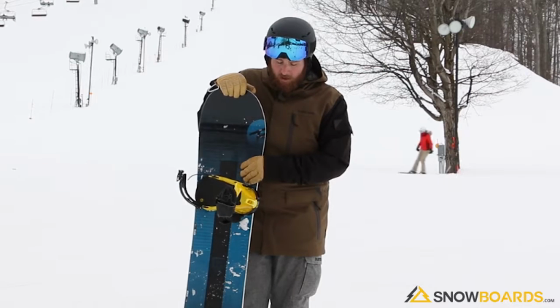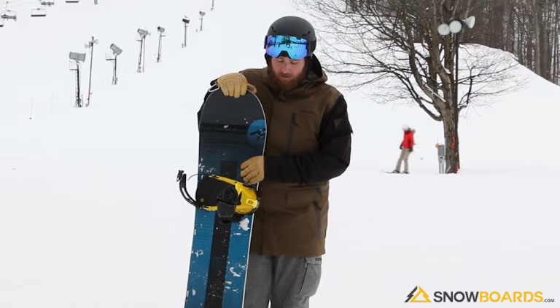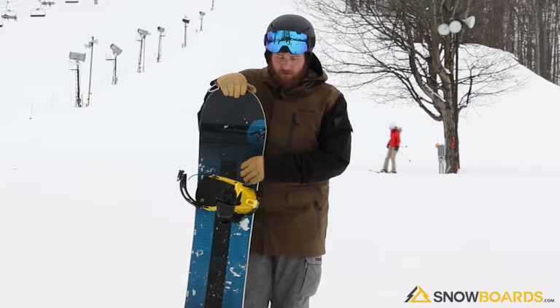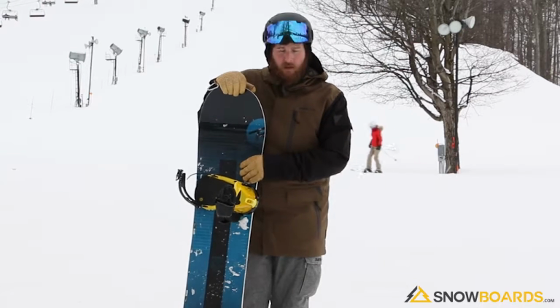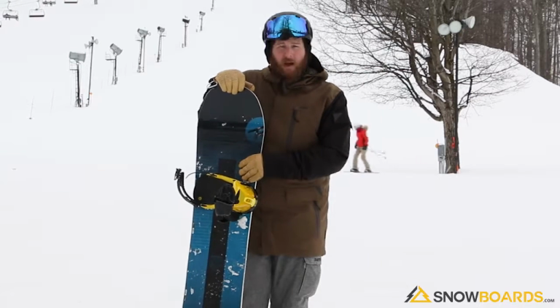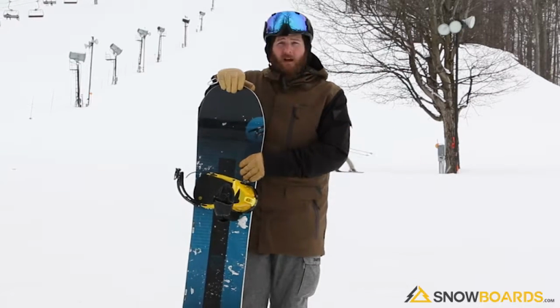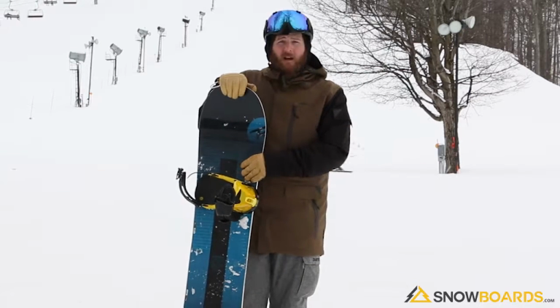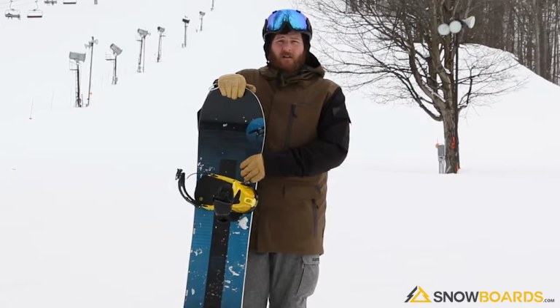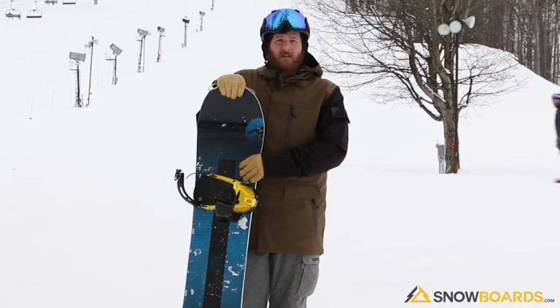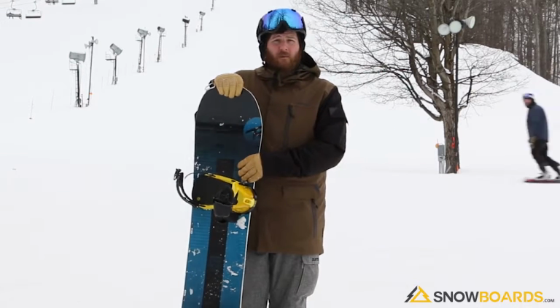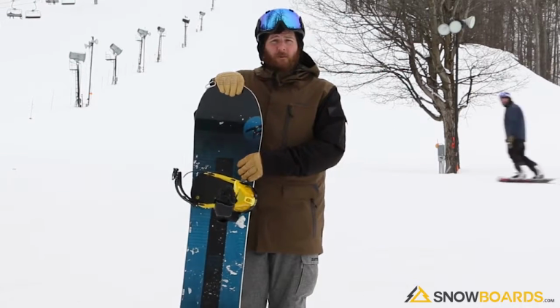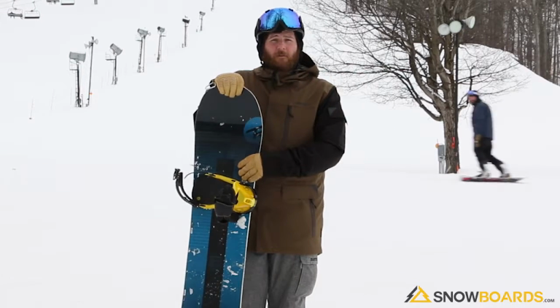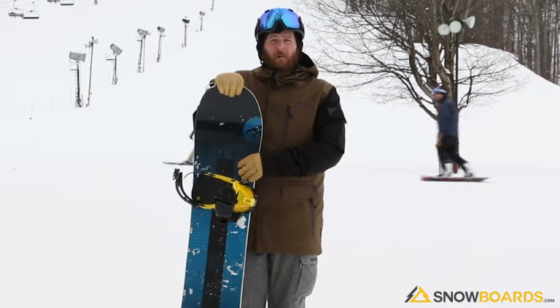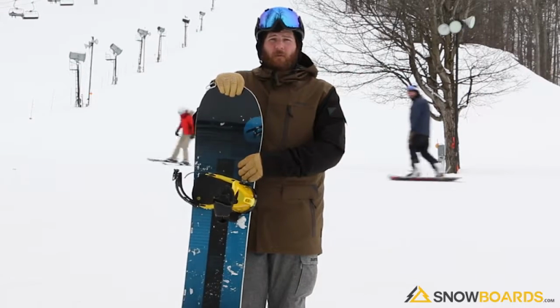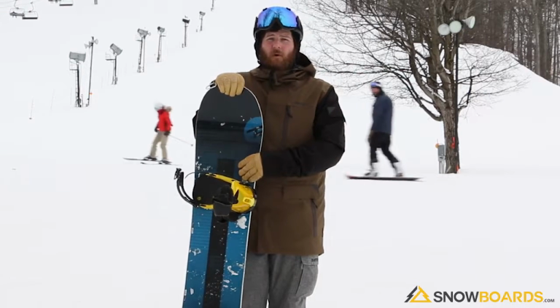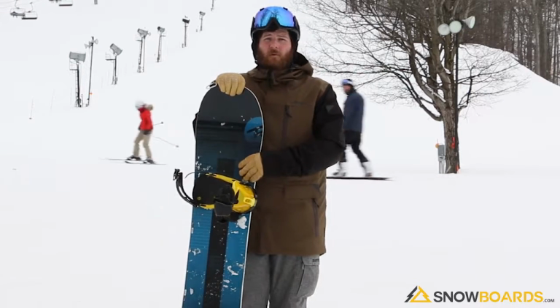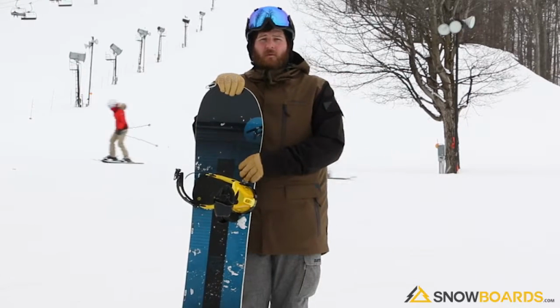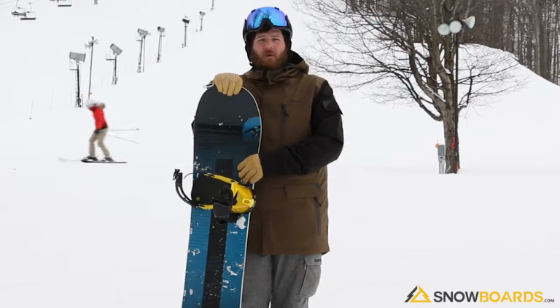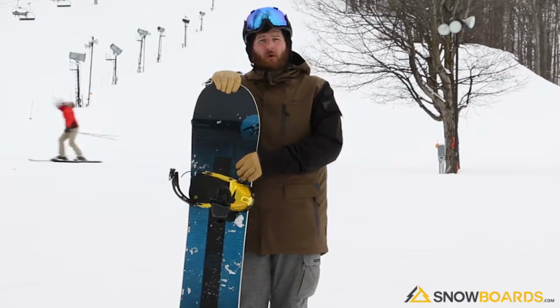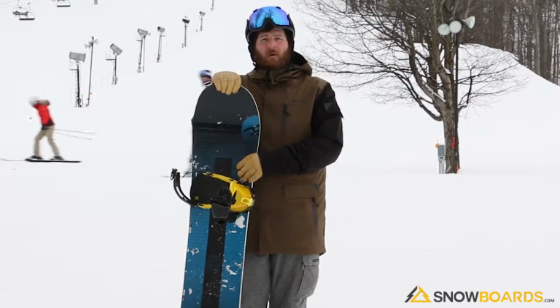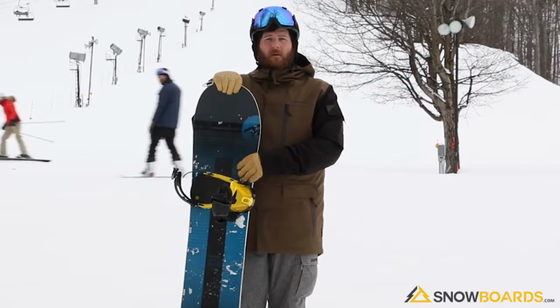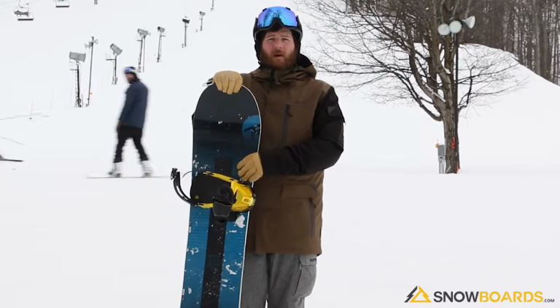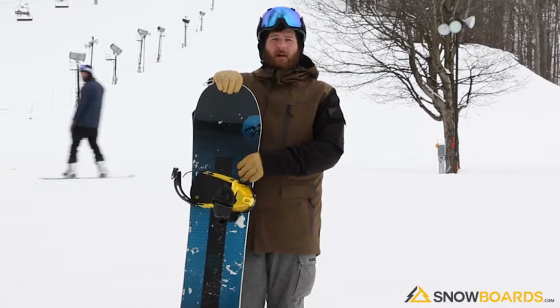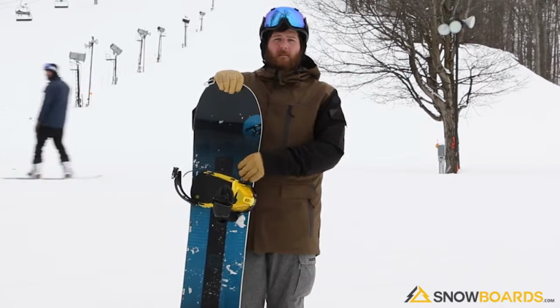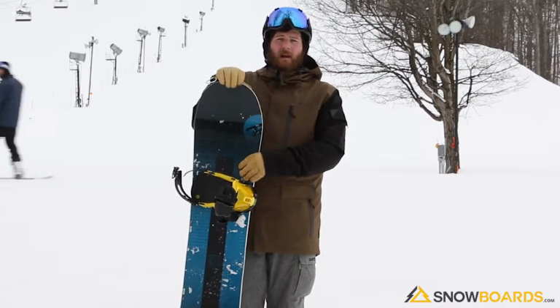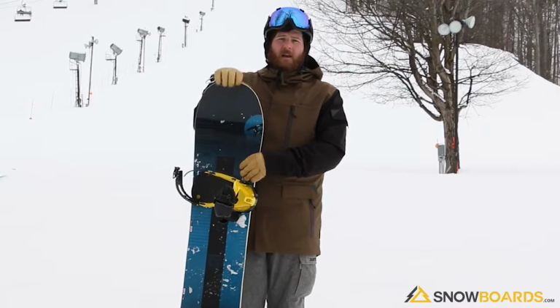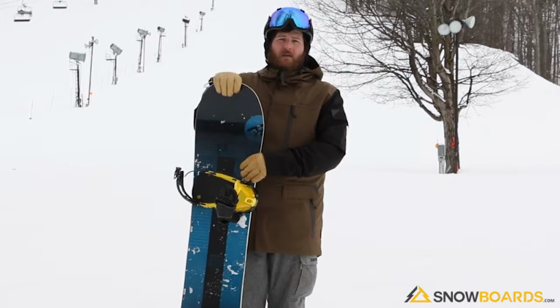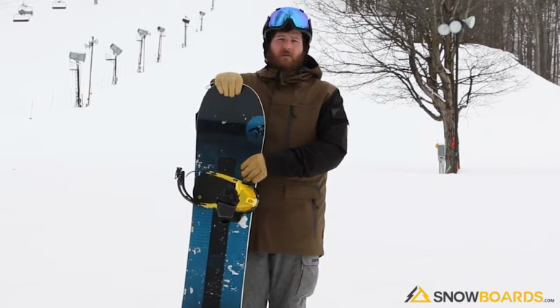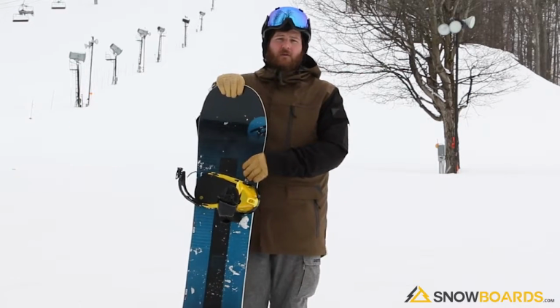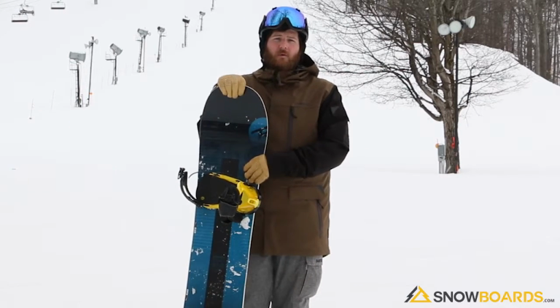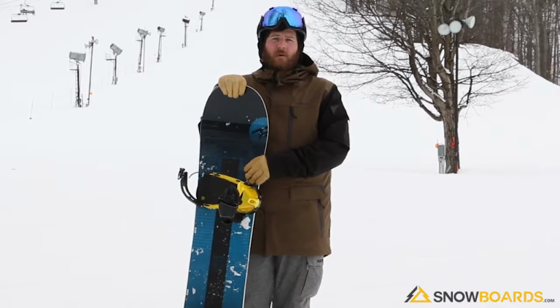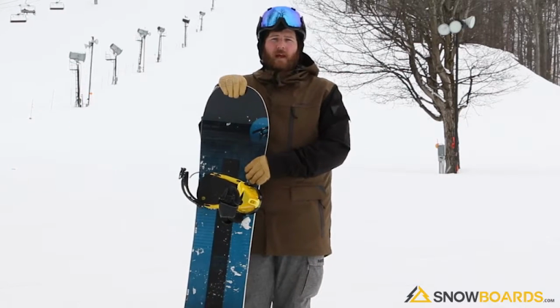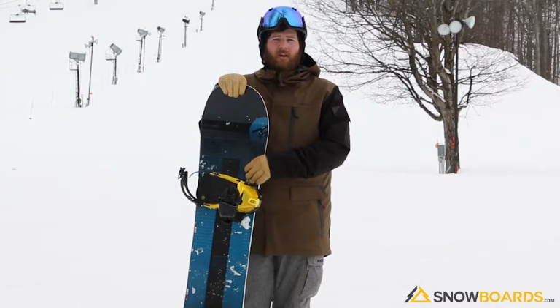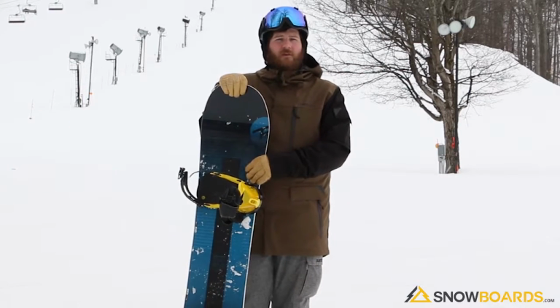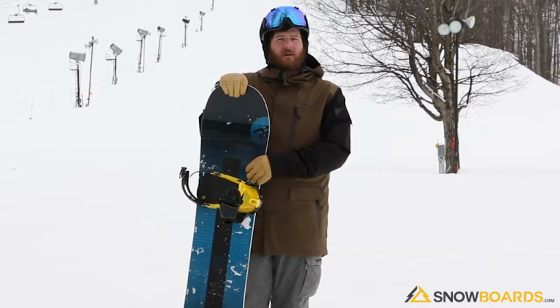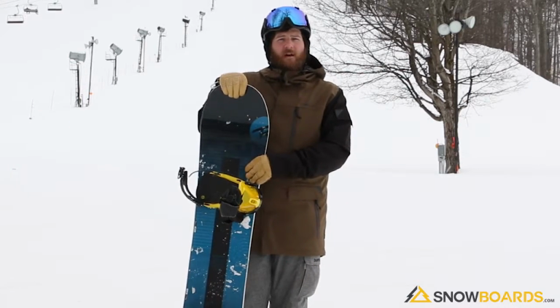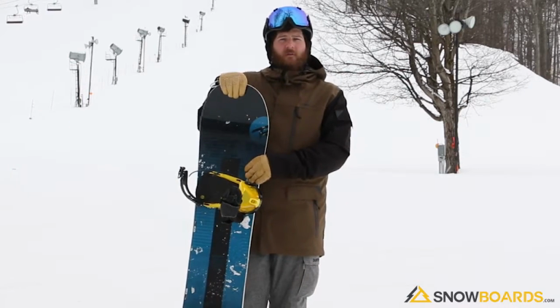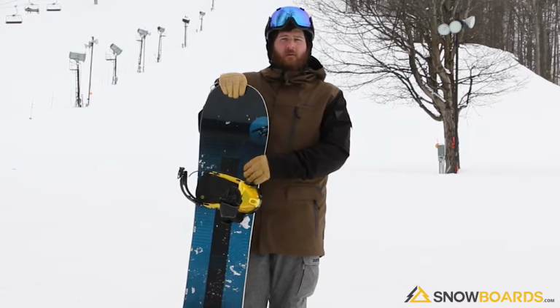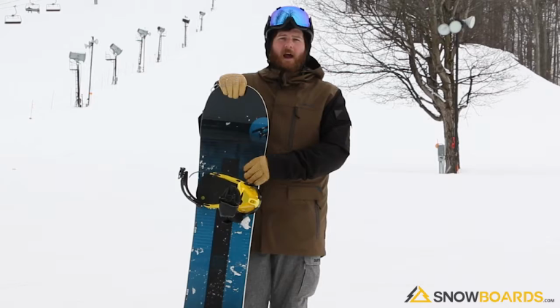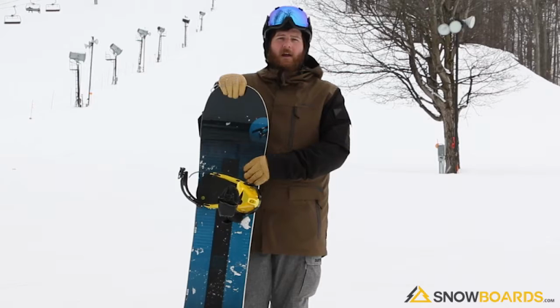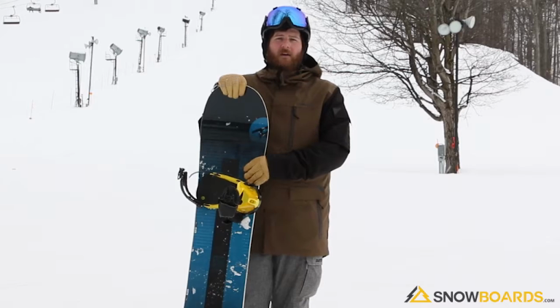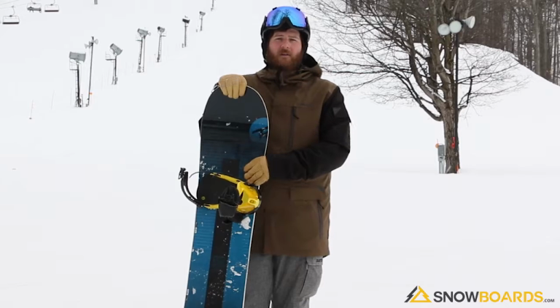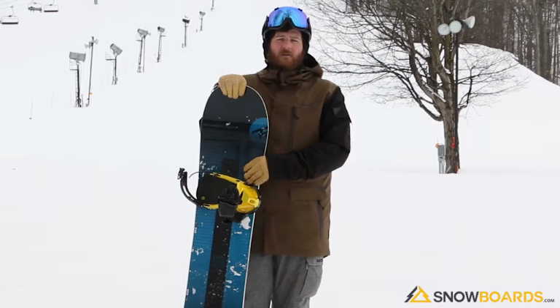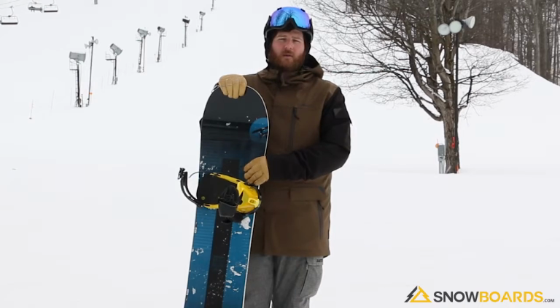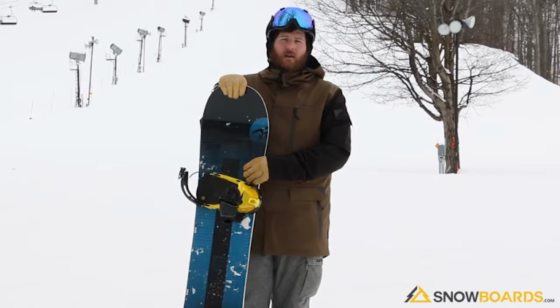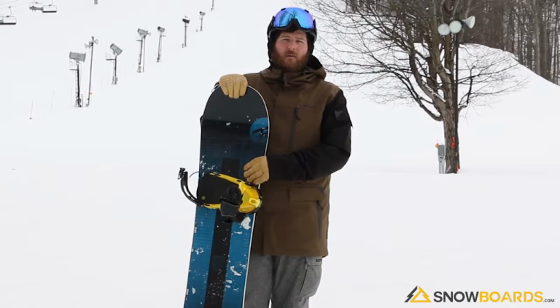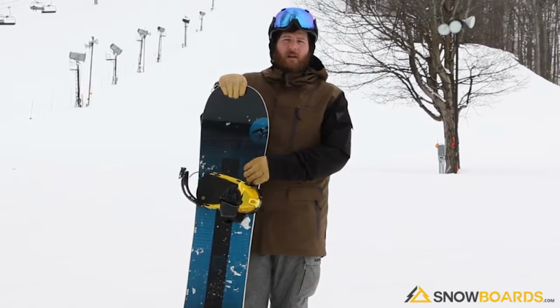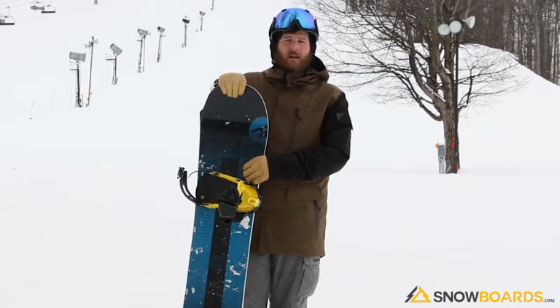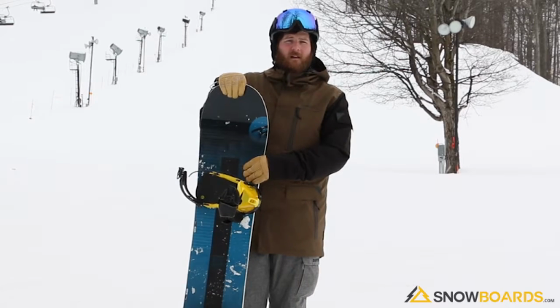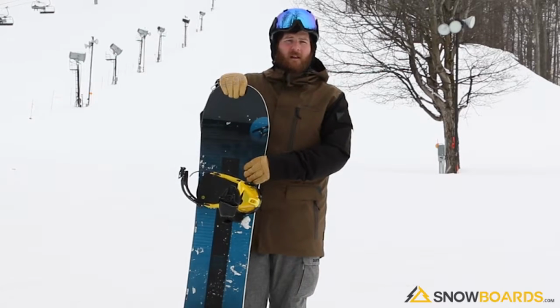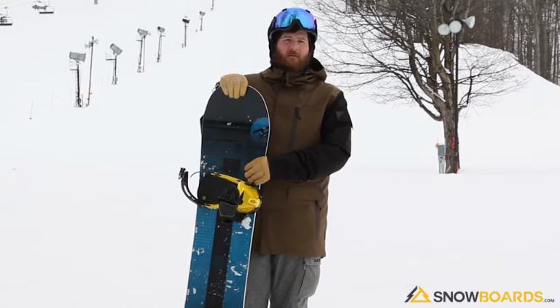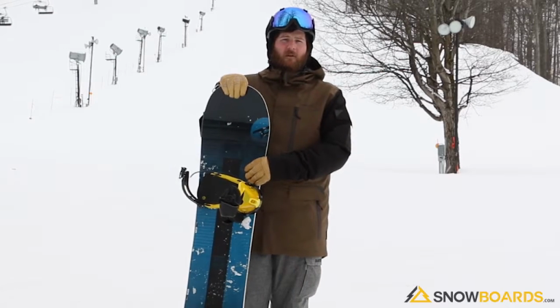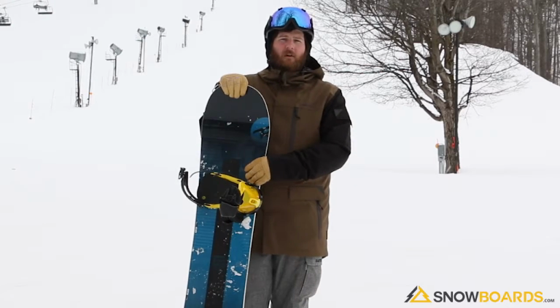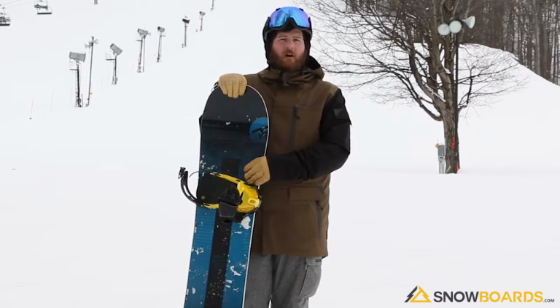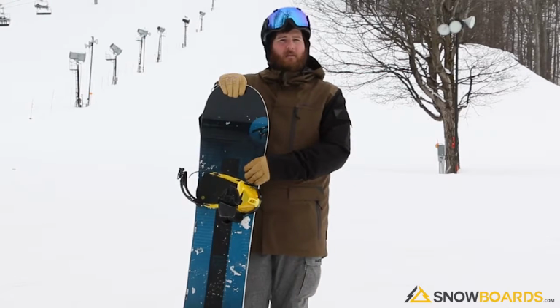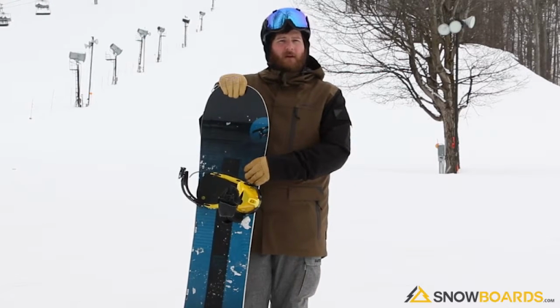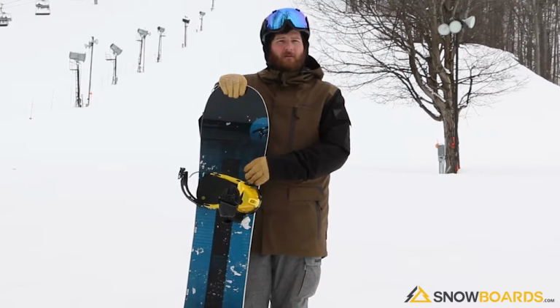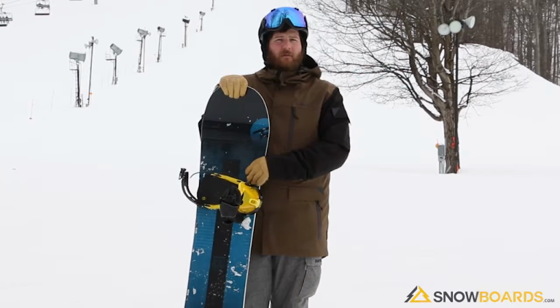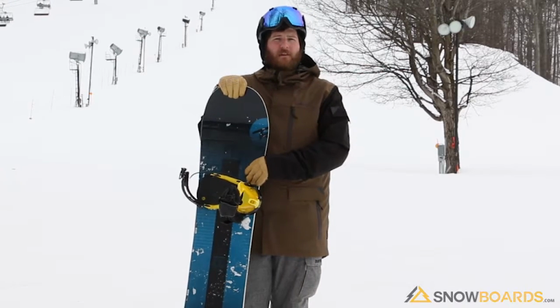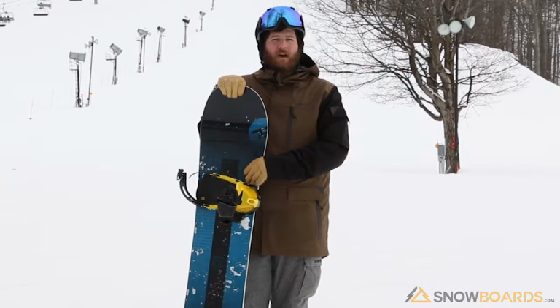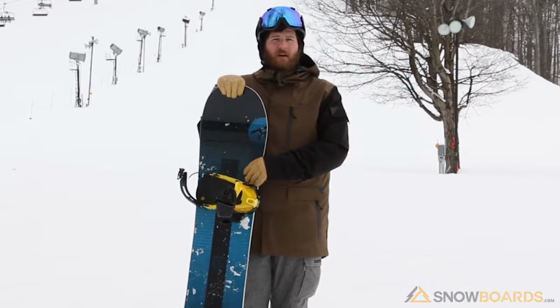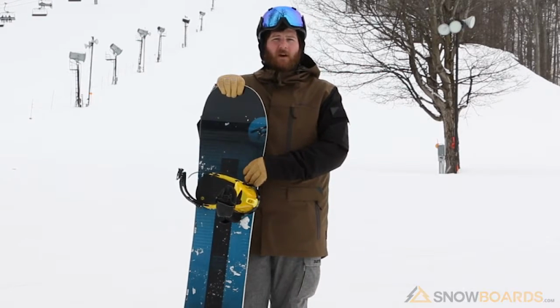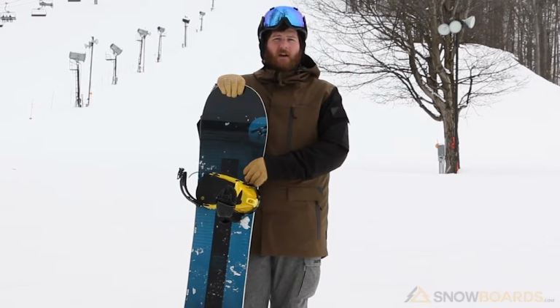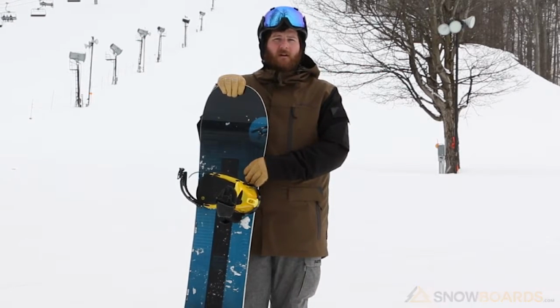So yeah, super fun board. Would totally recommend it to an entry-level rider to intermediate level all-mountain freestyle rider.